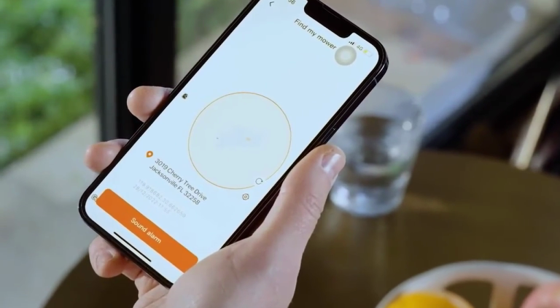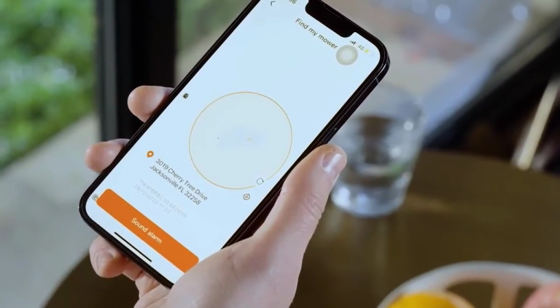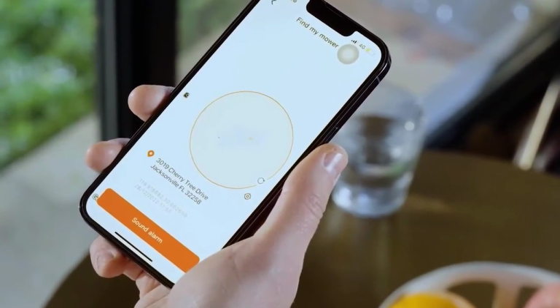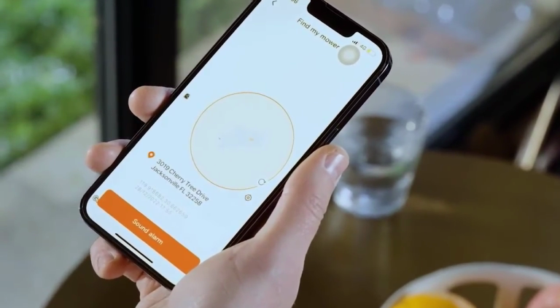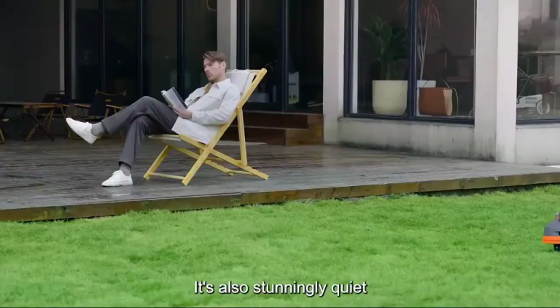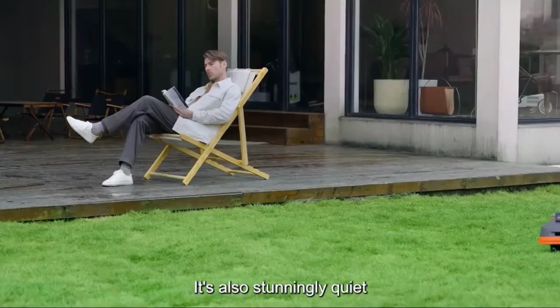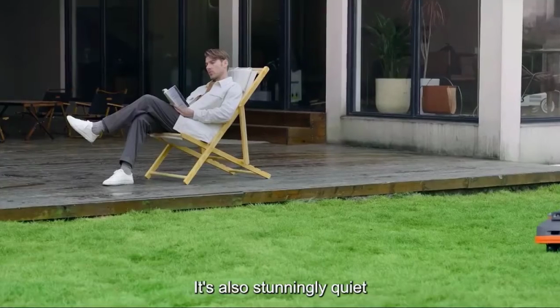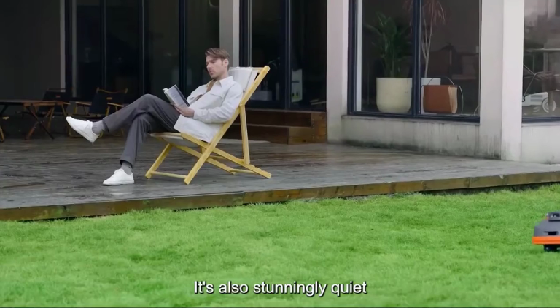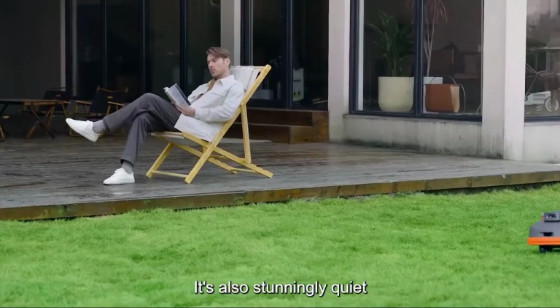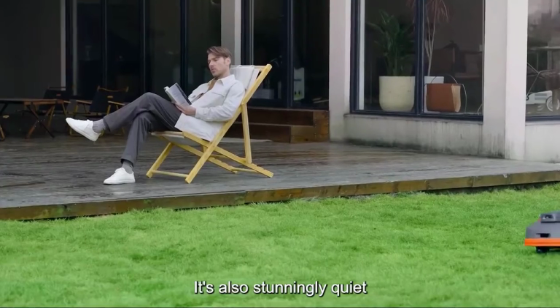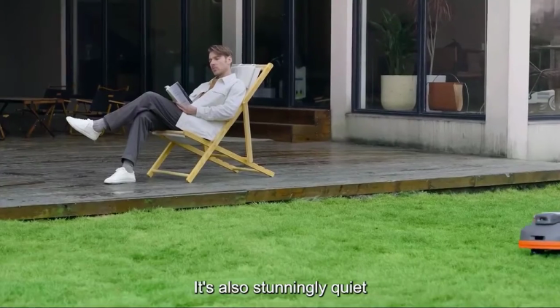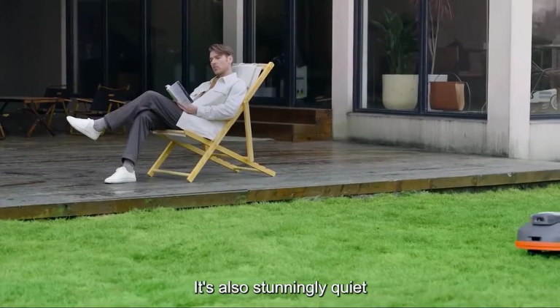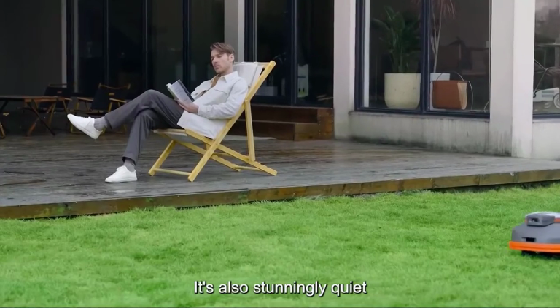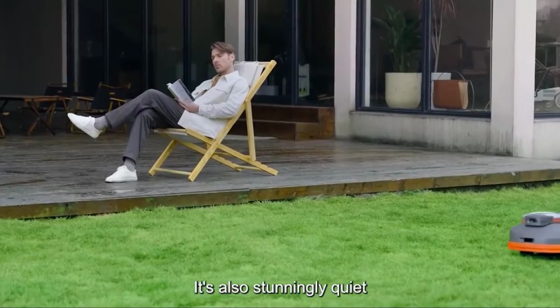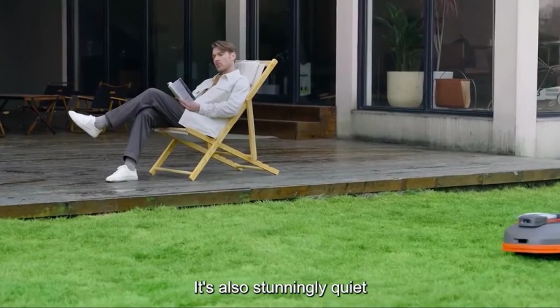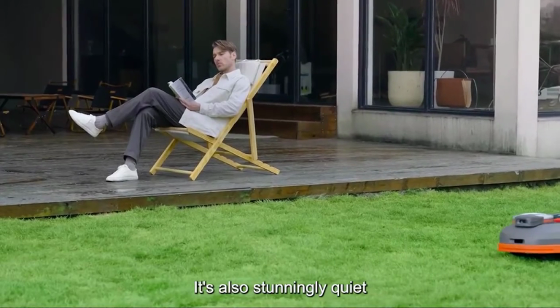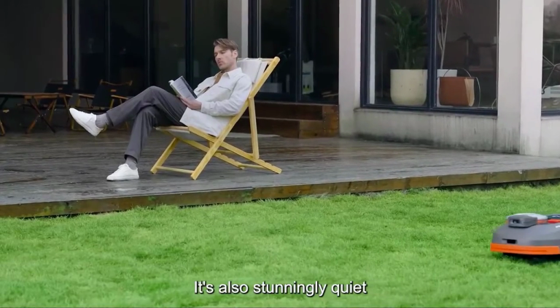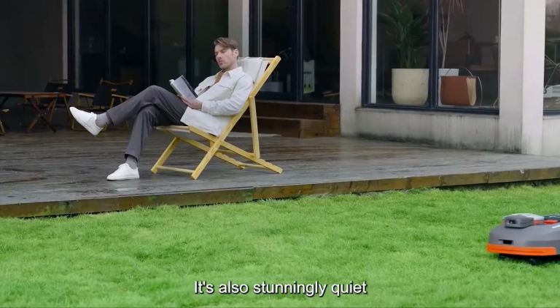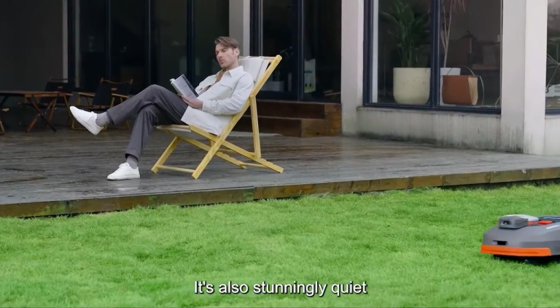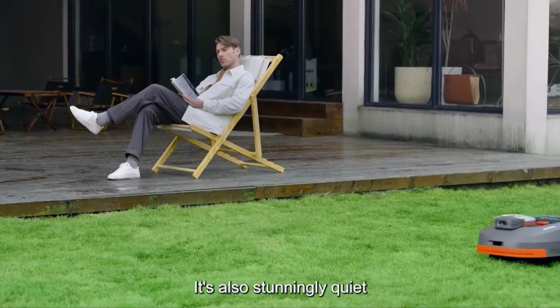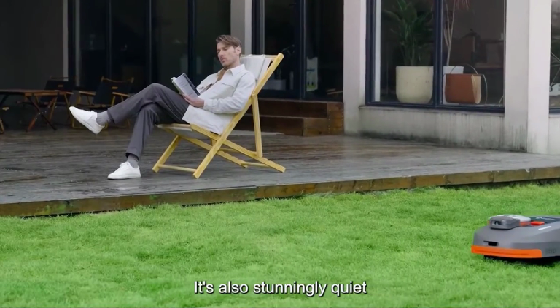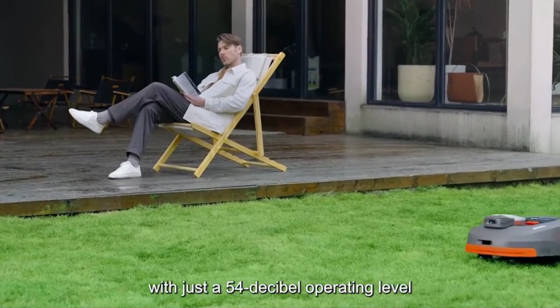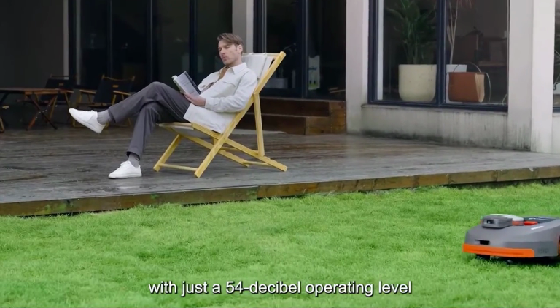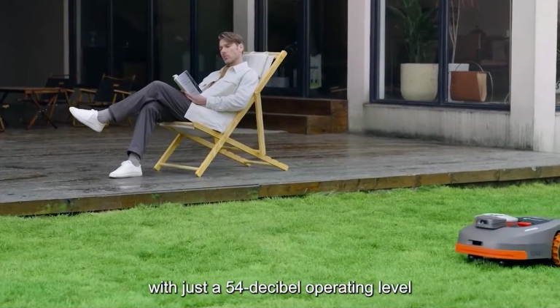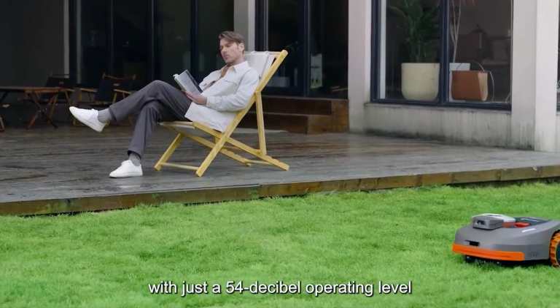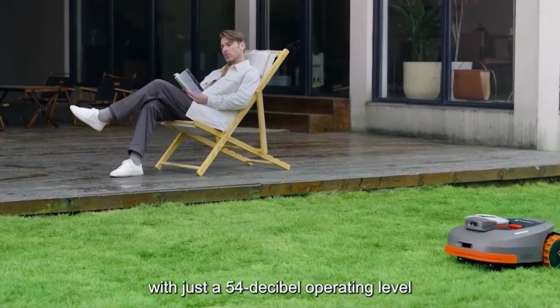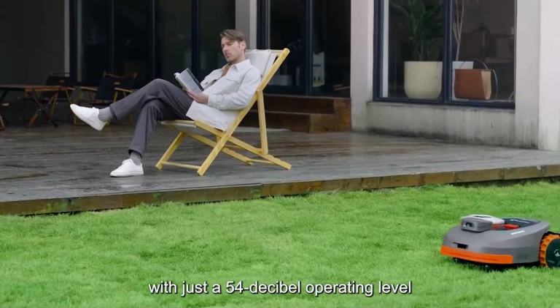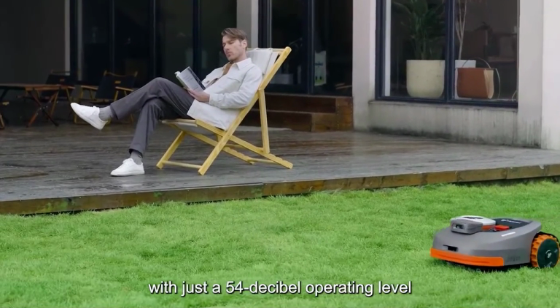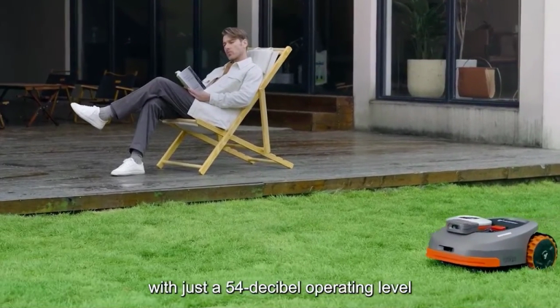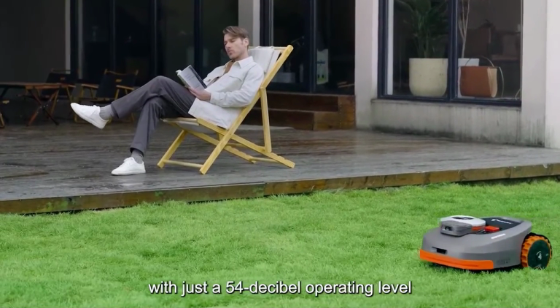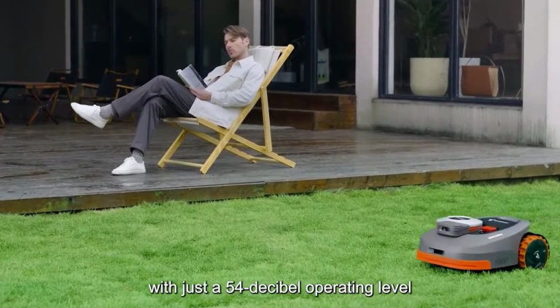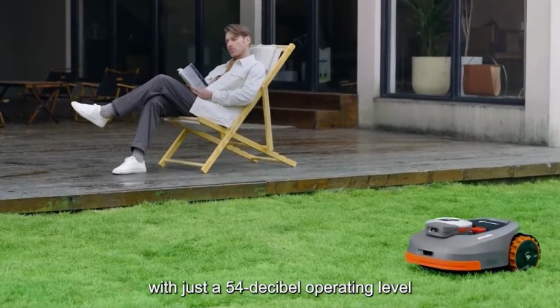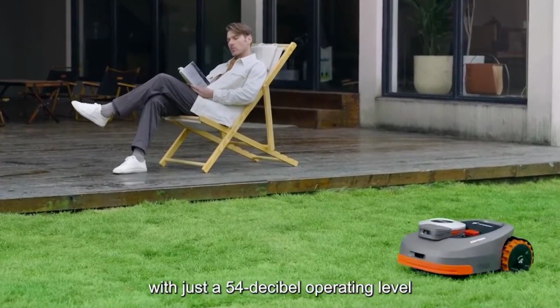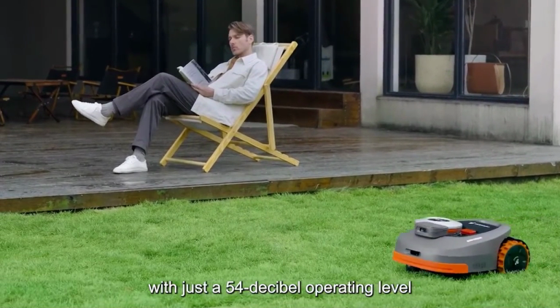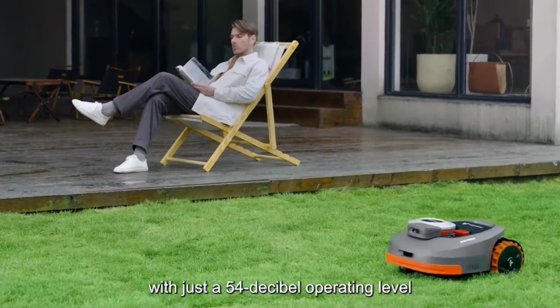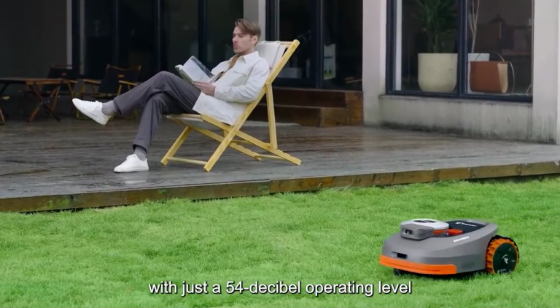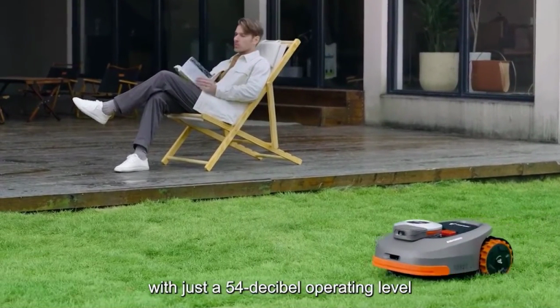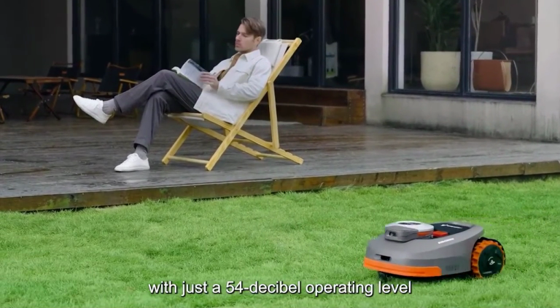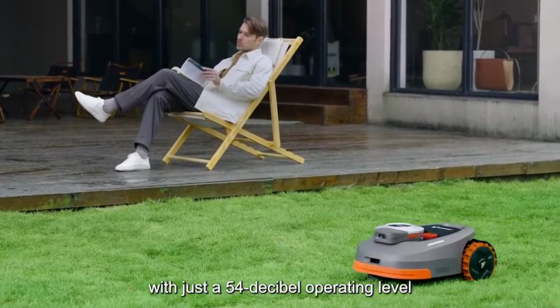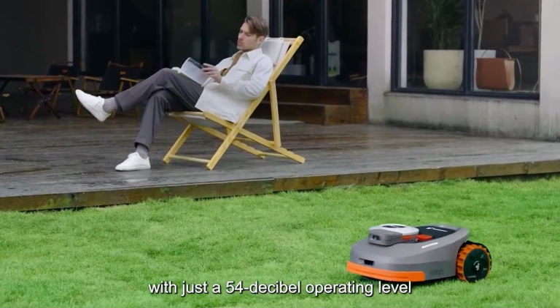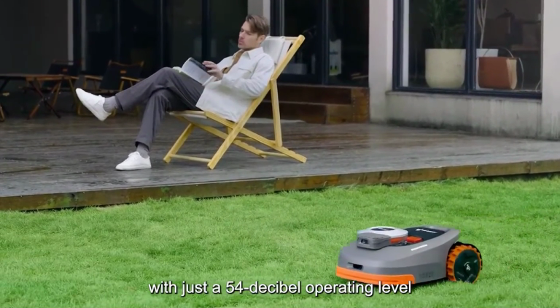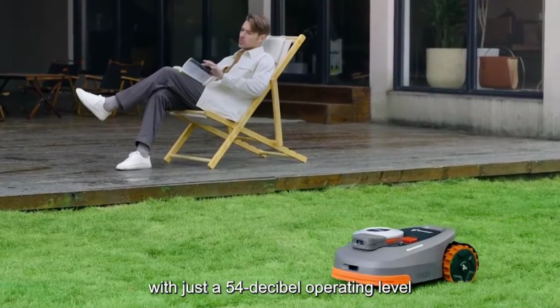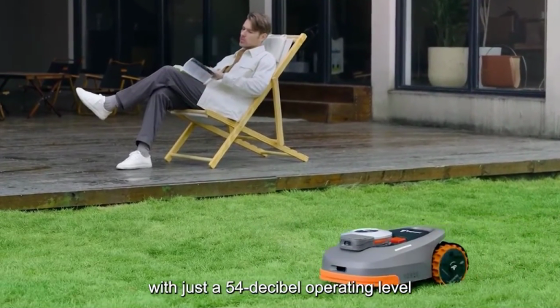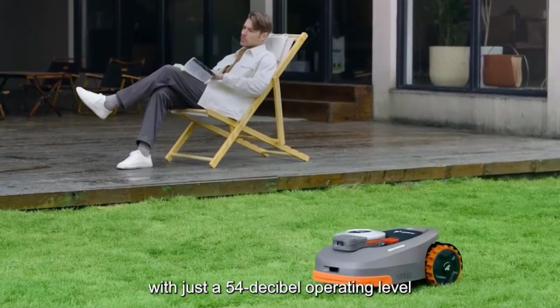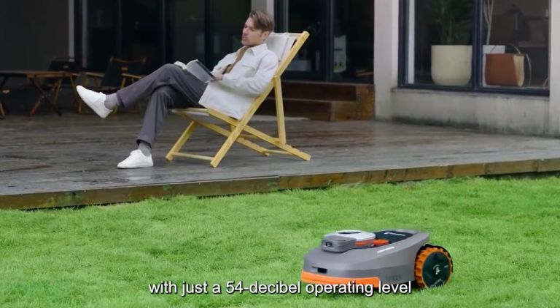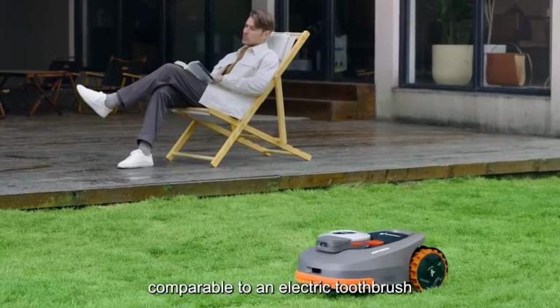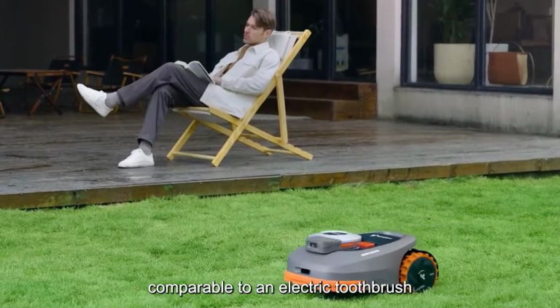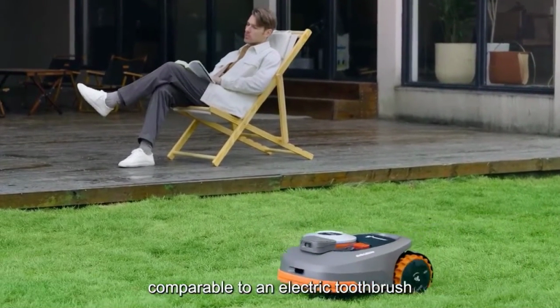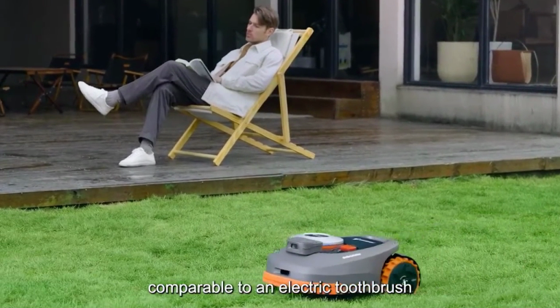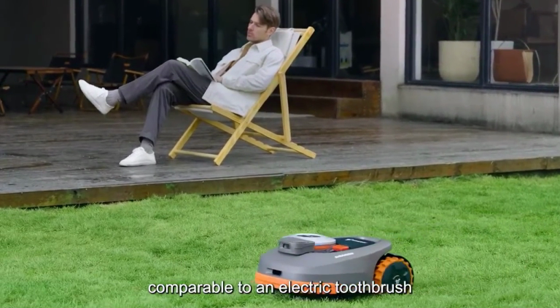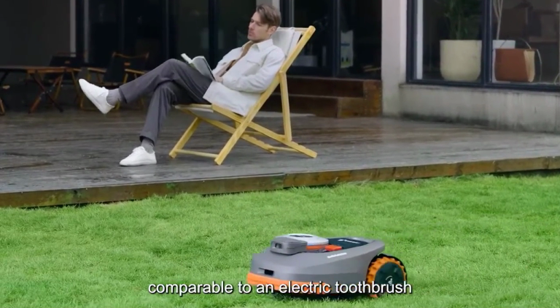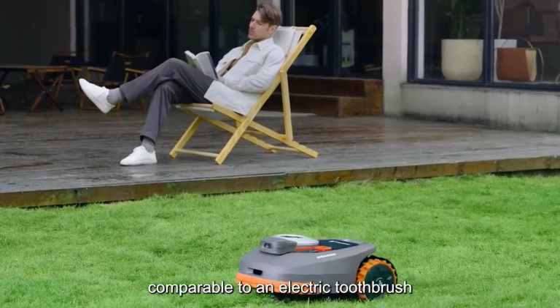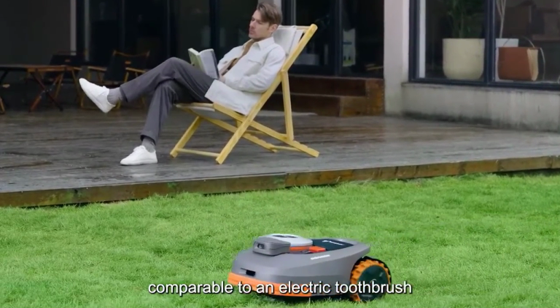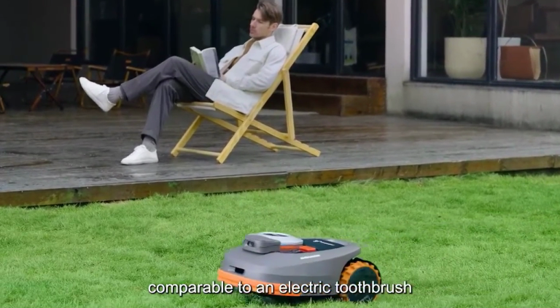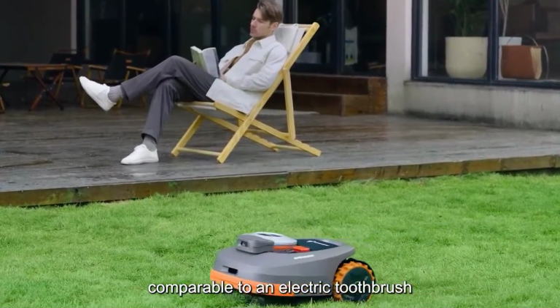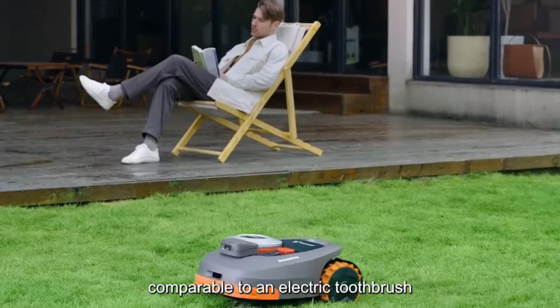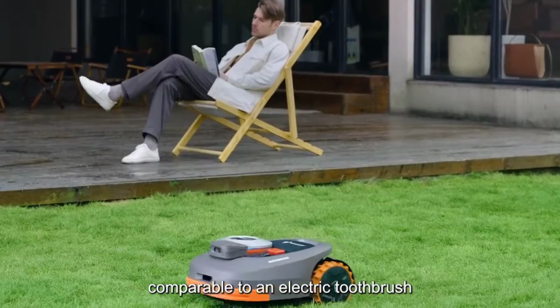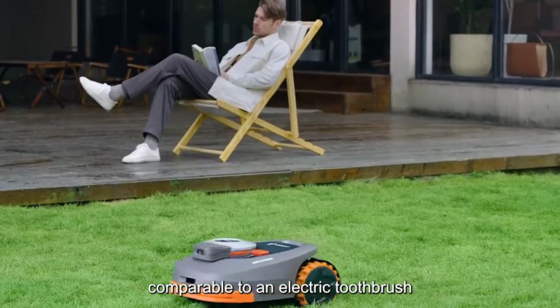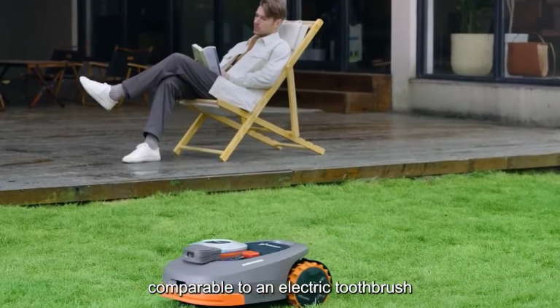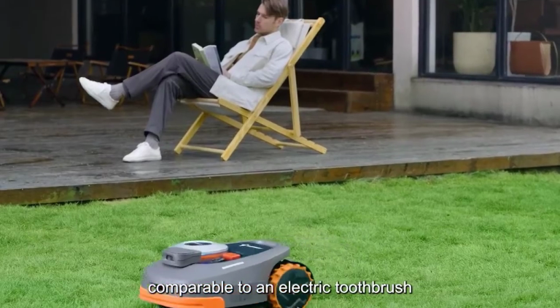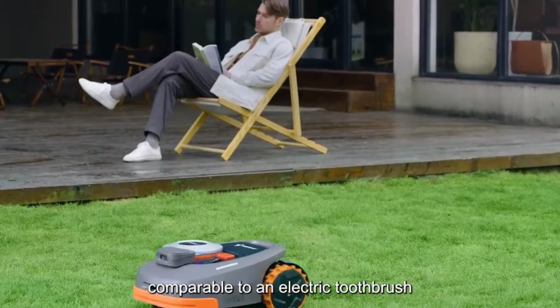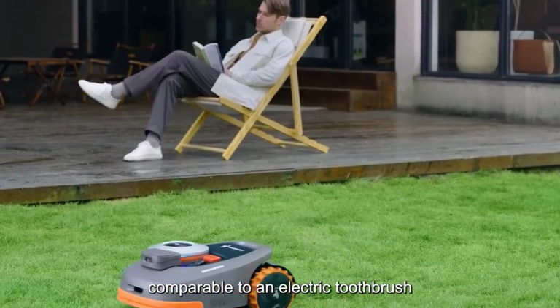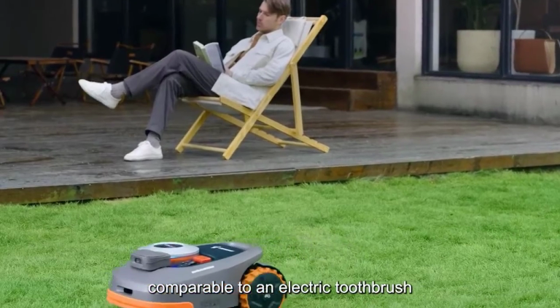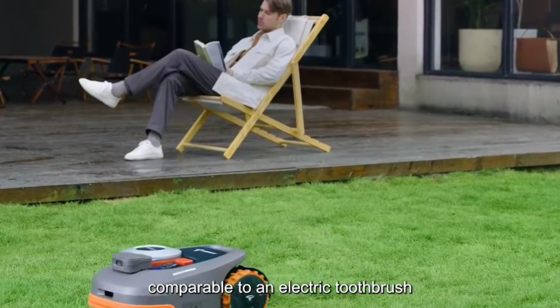It's also stunningly quiet, with just a 54 decibel operating level, comparable to an electric toothbrush.